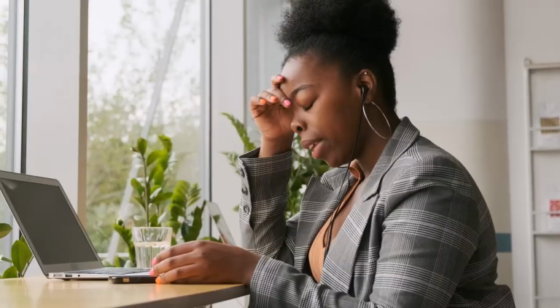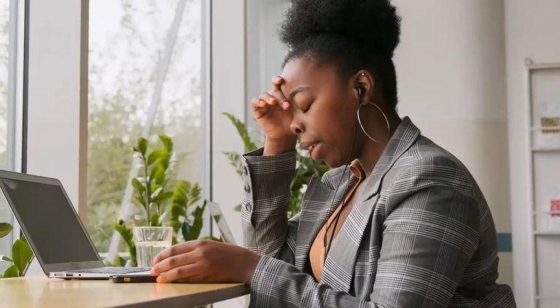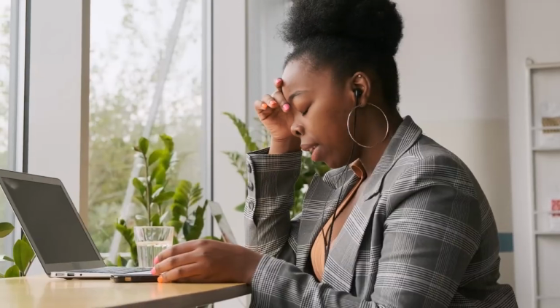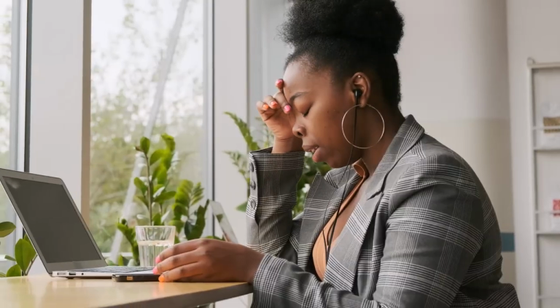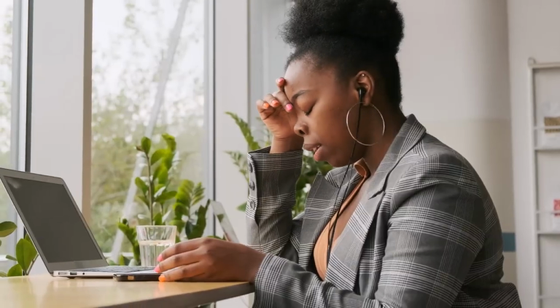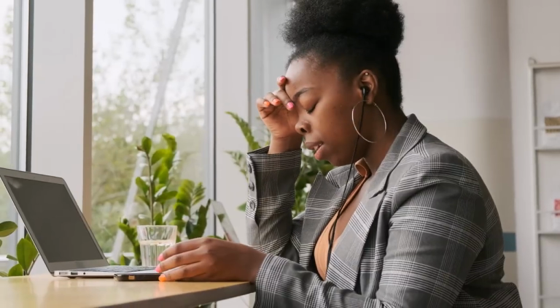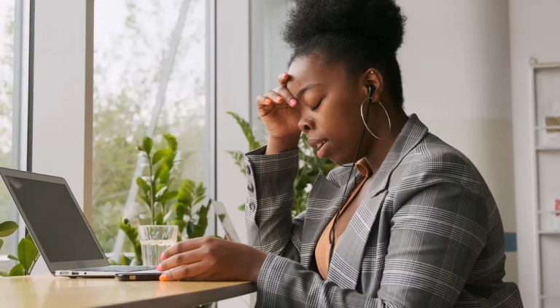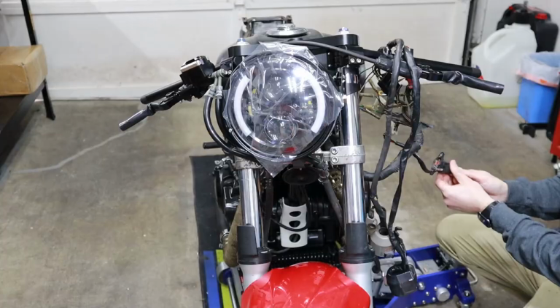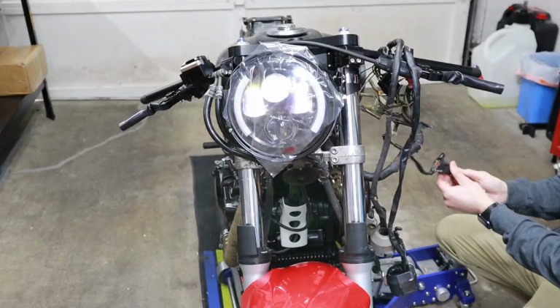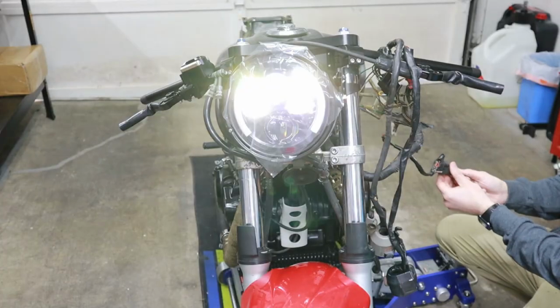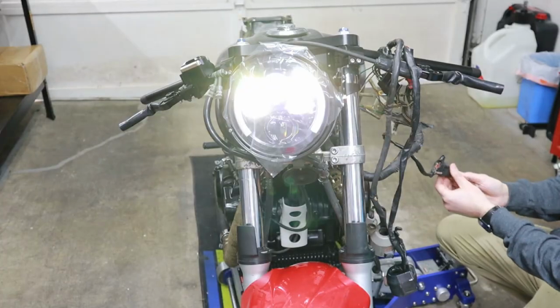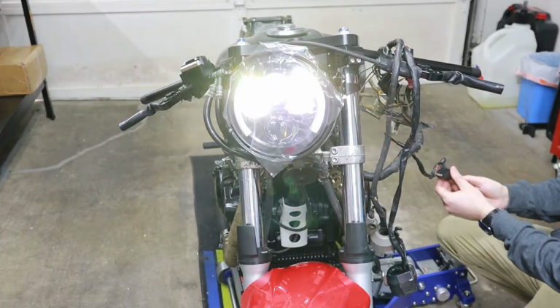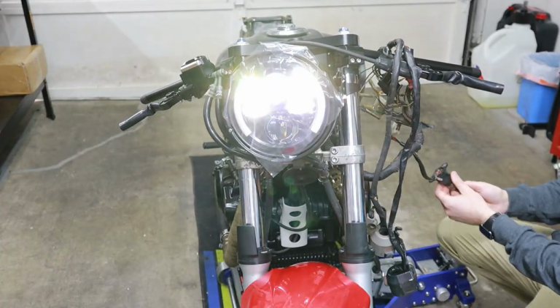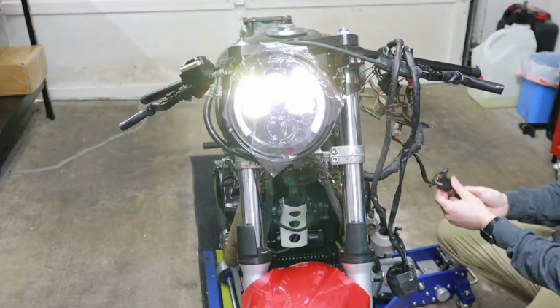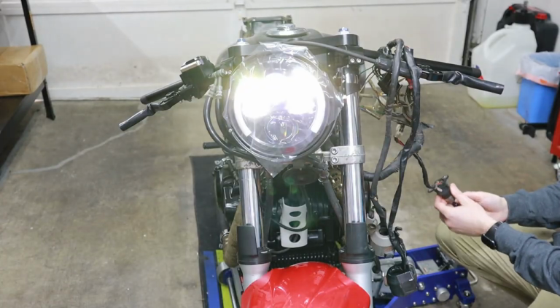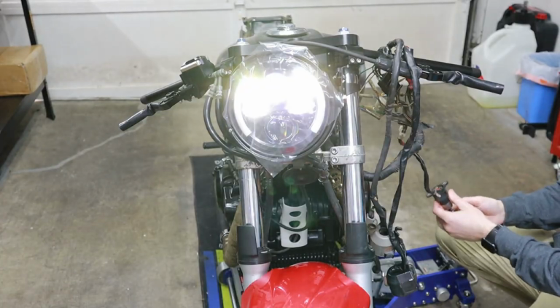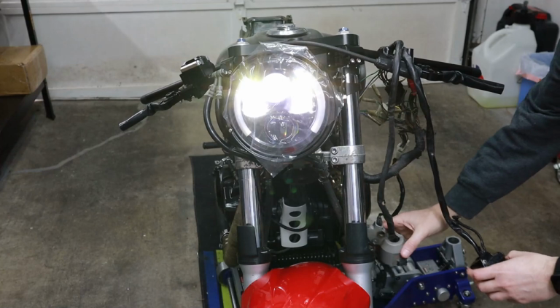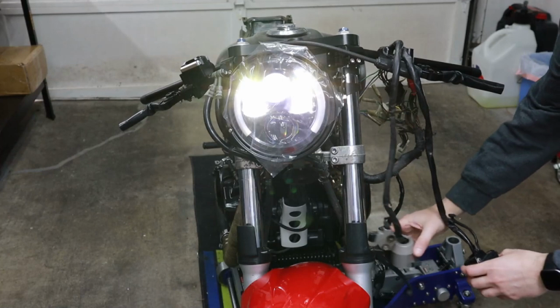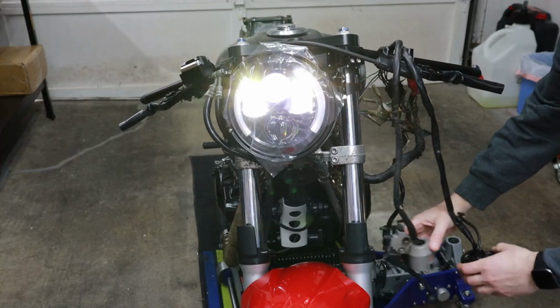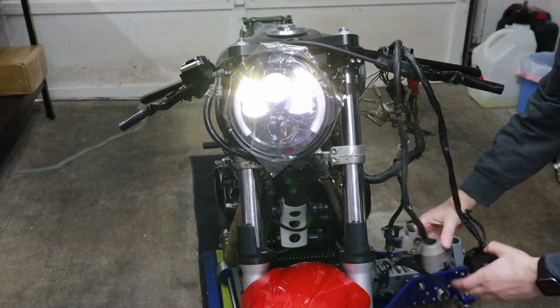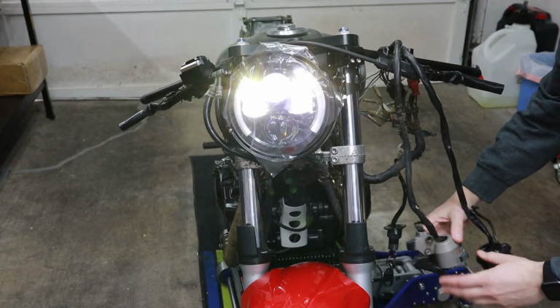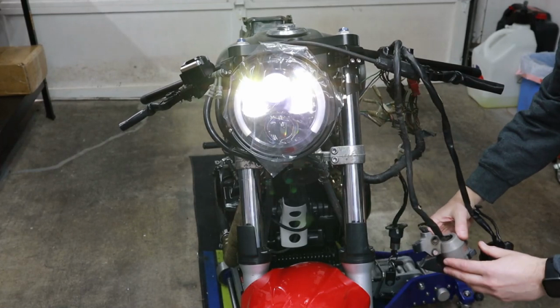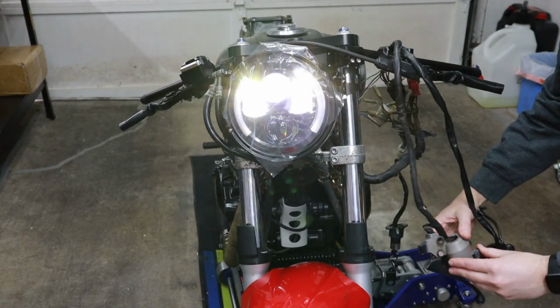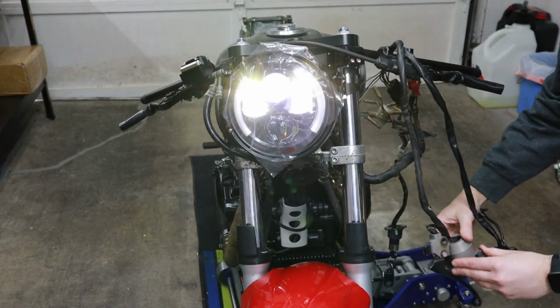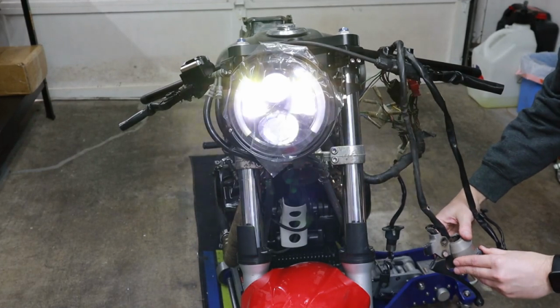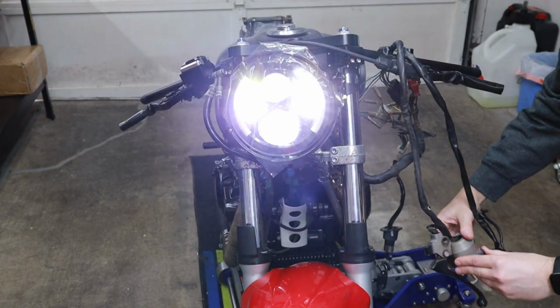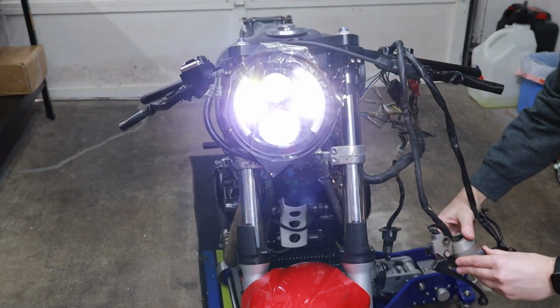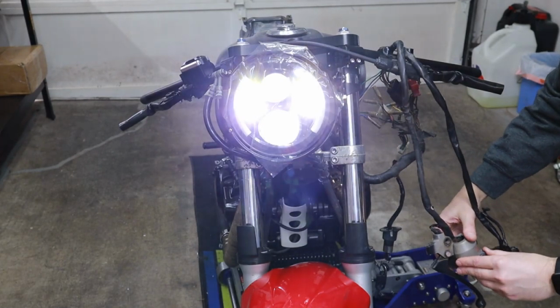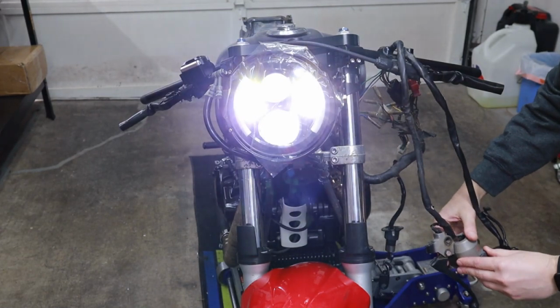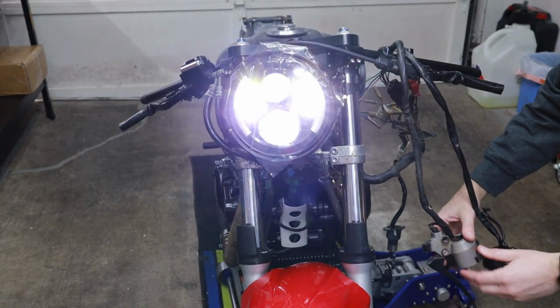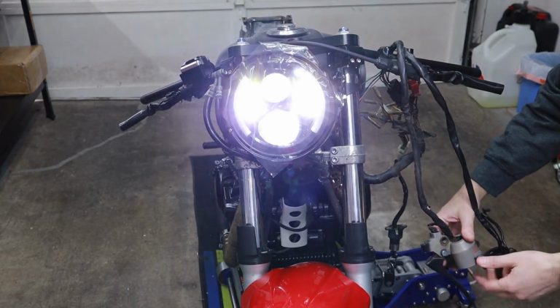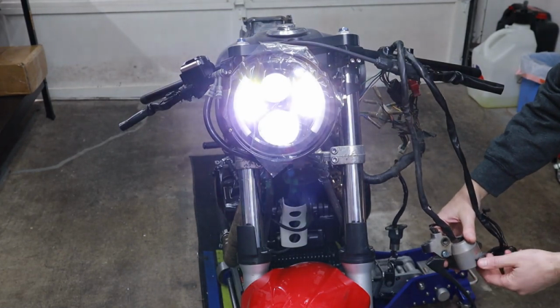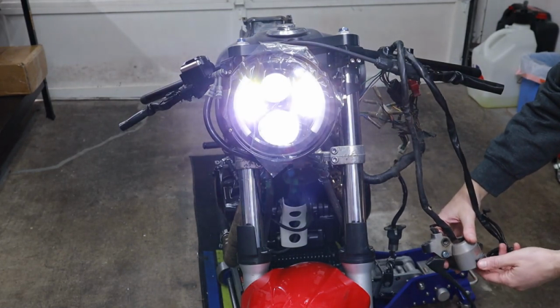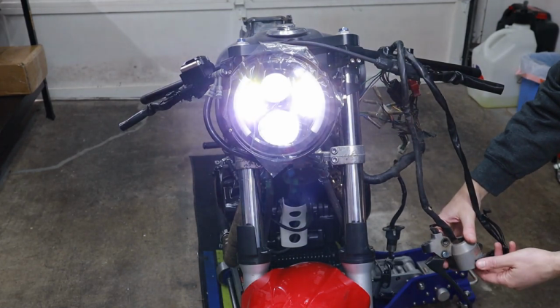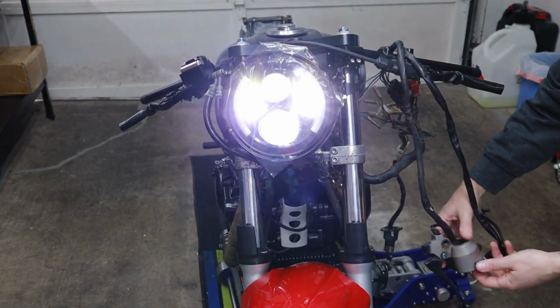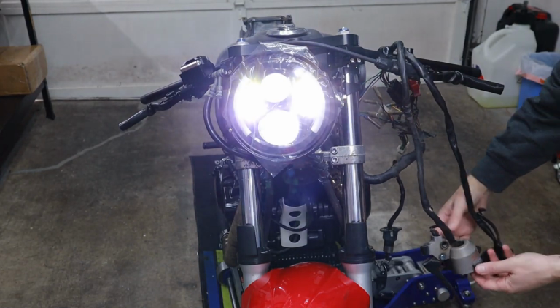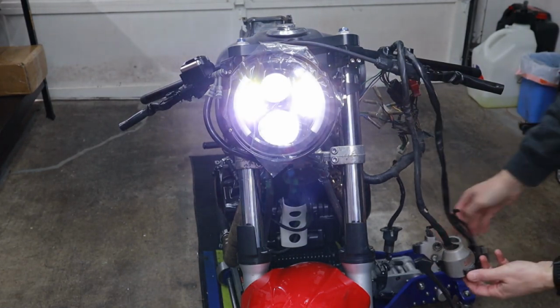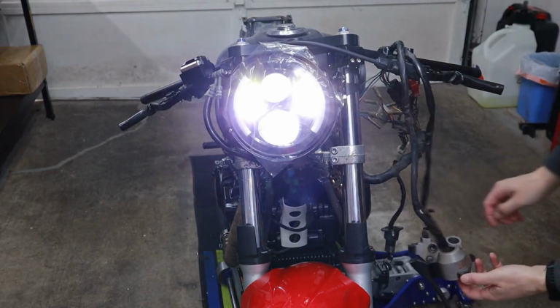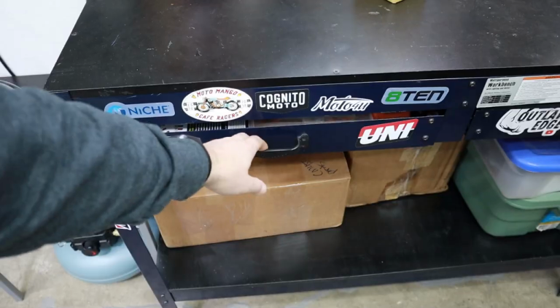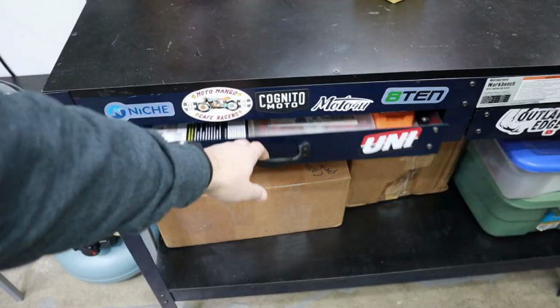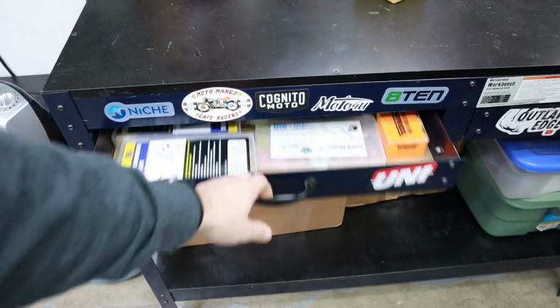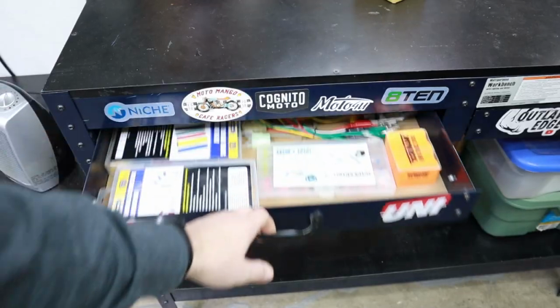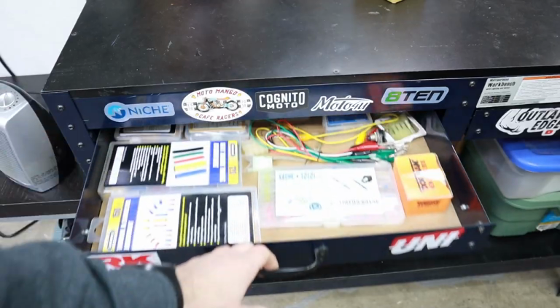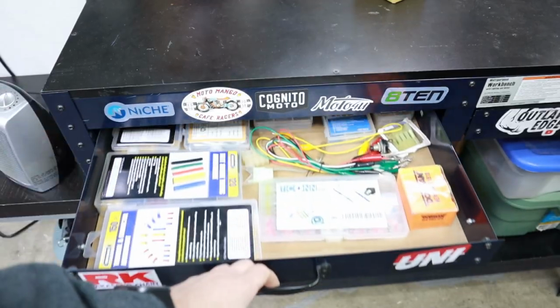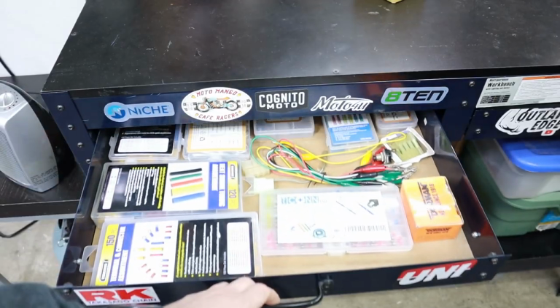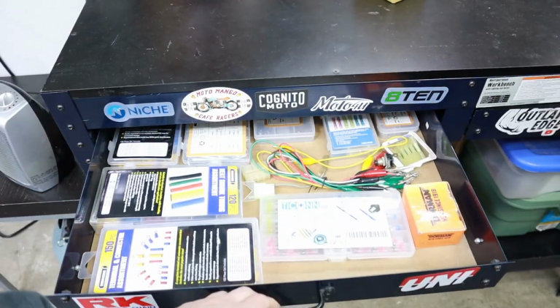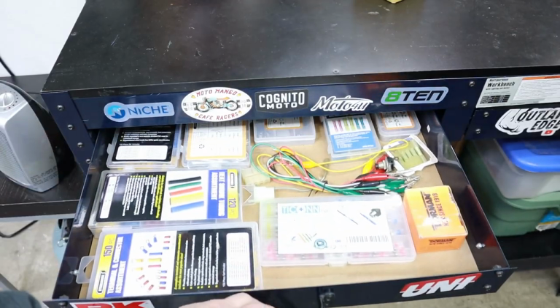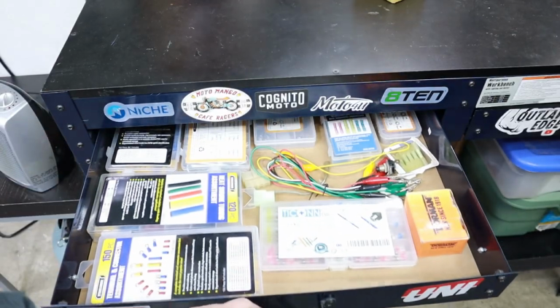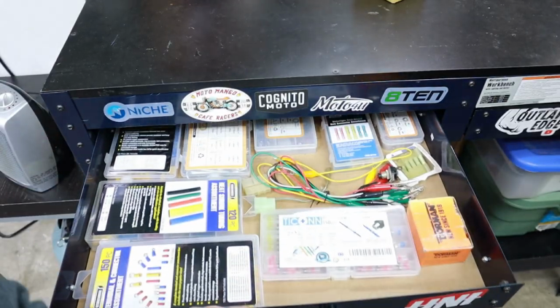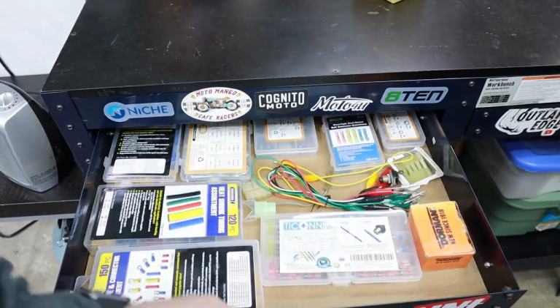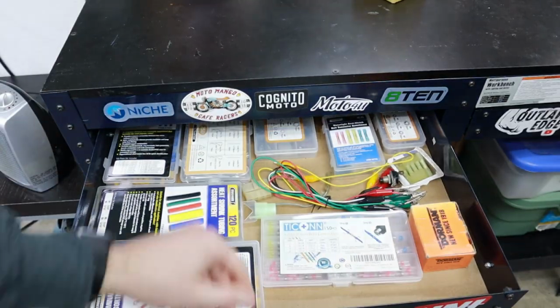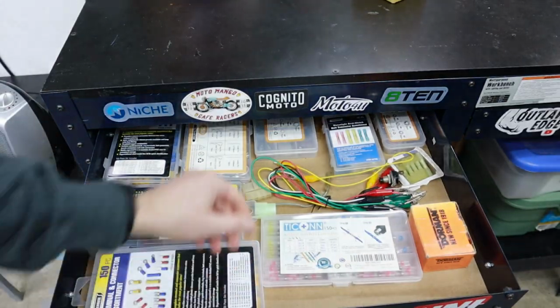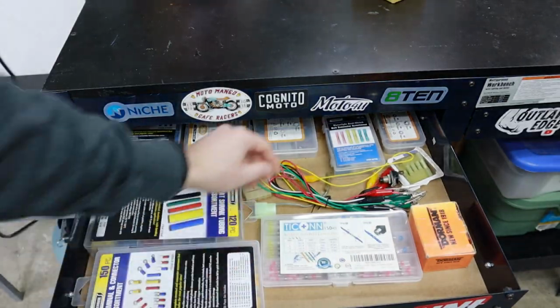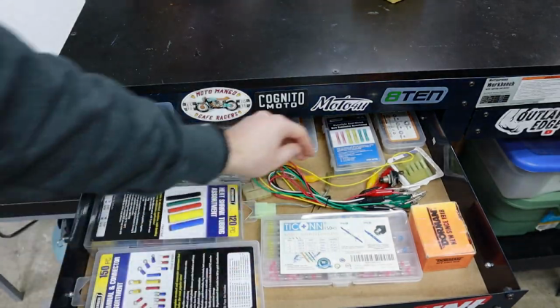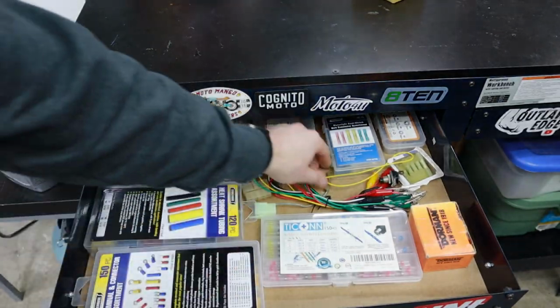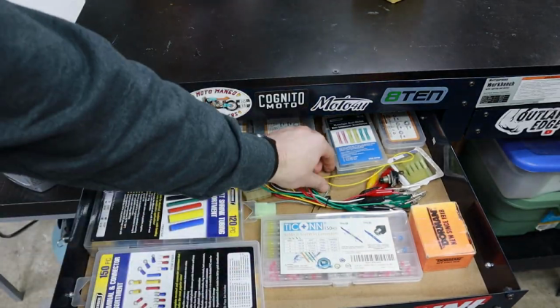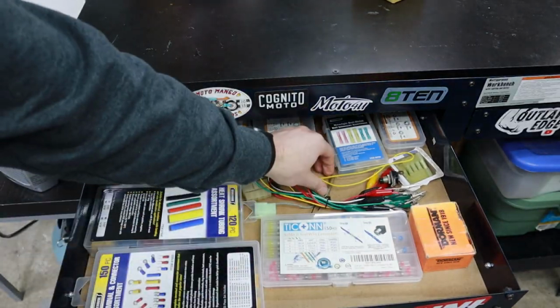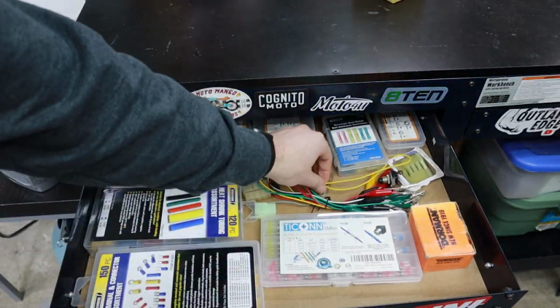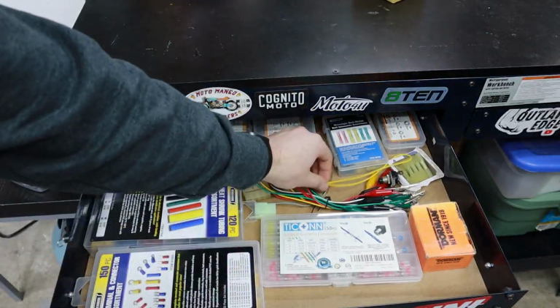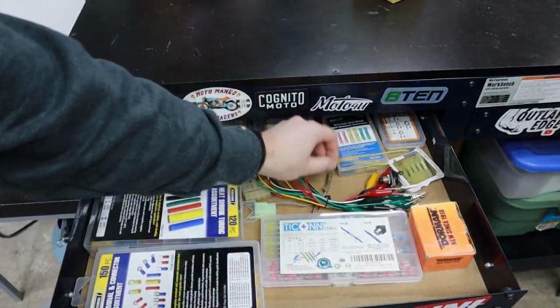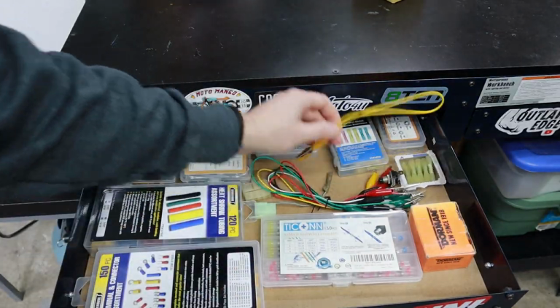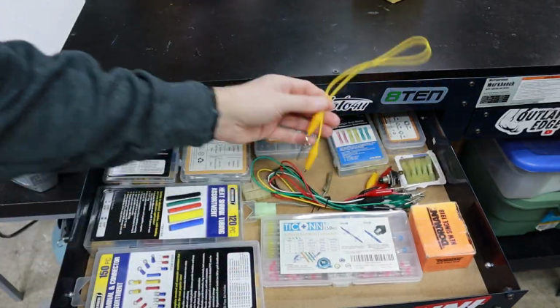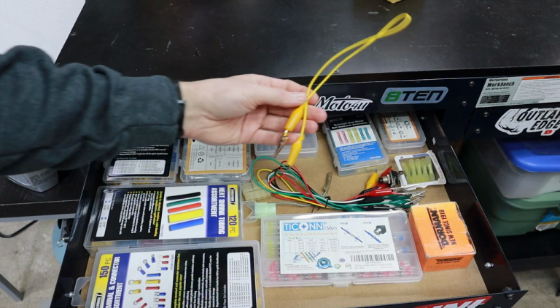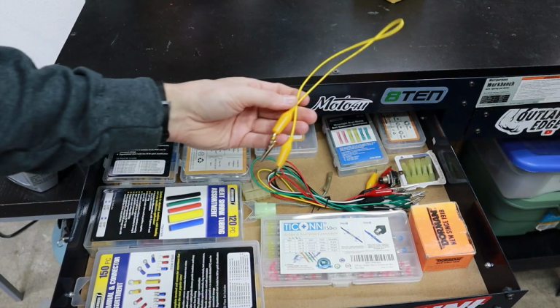So we're just going to use alligator clips for now to test the connections, and then we'll come back later and install the correct connectors.